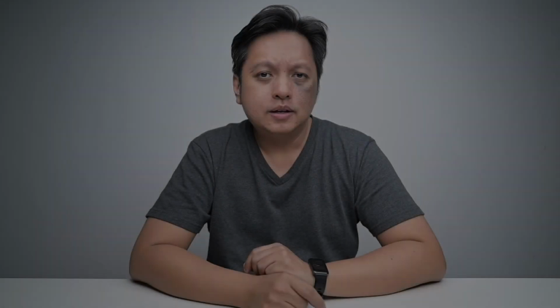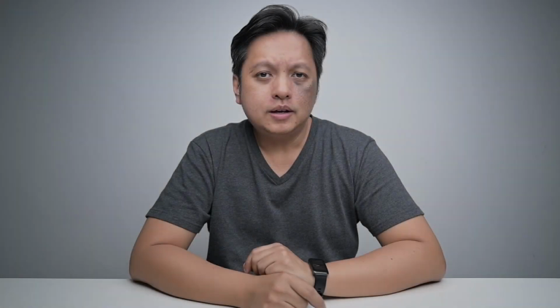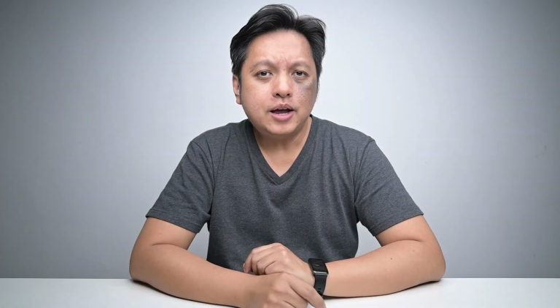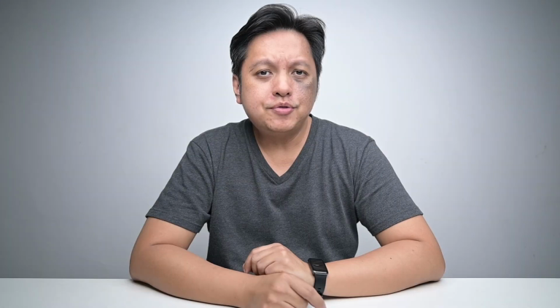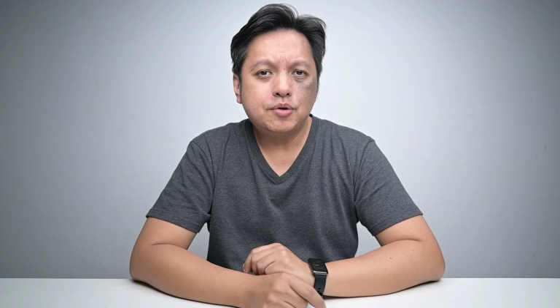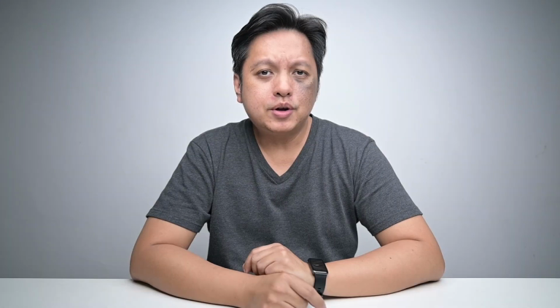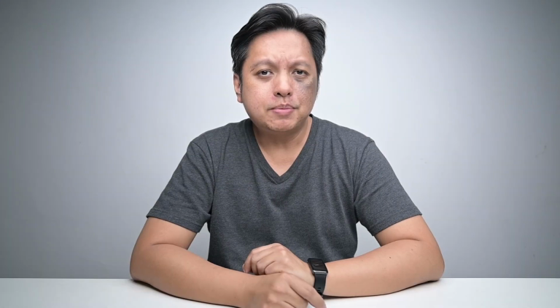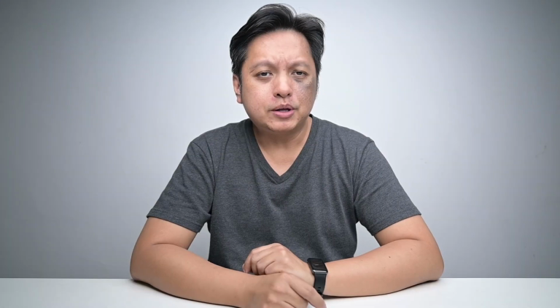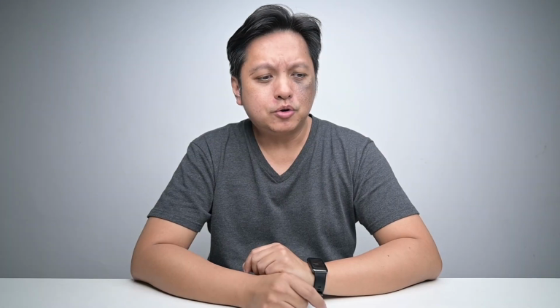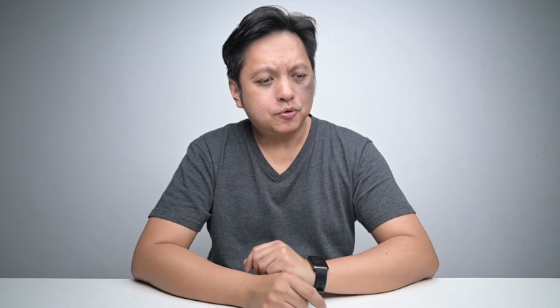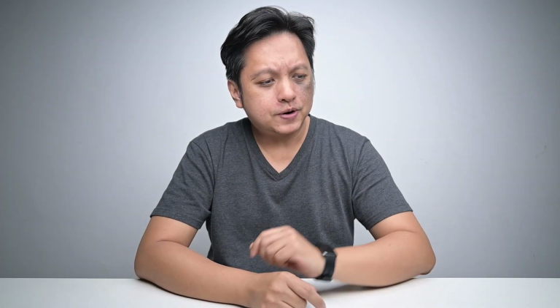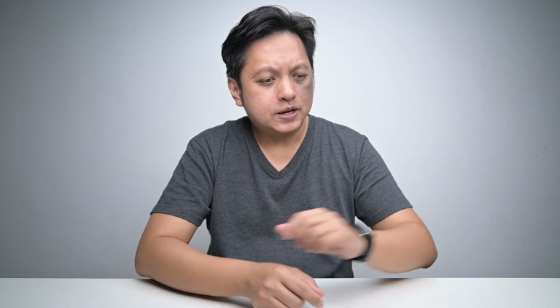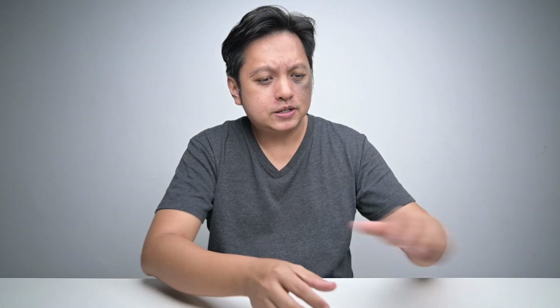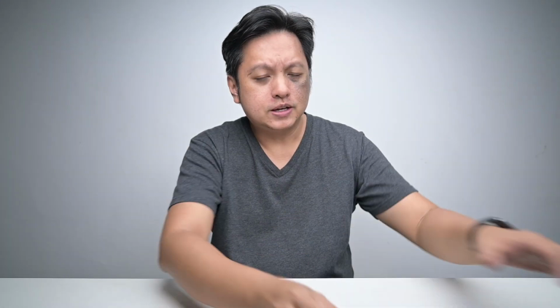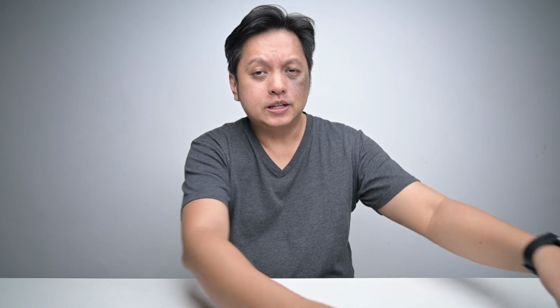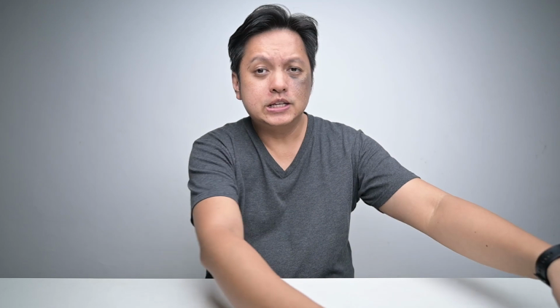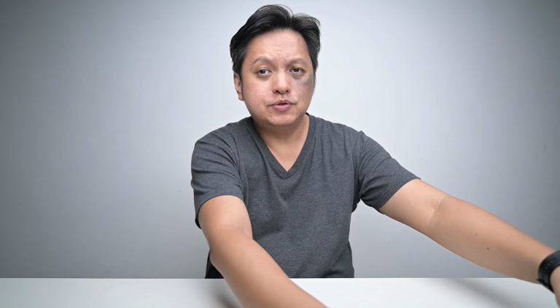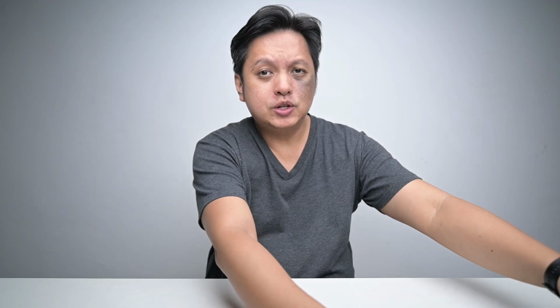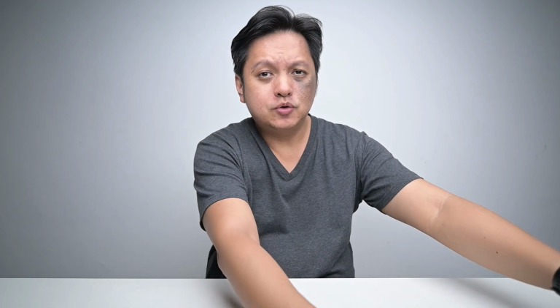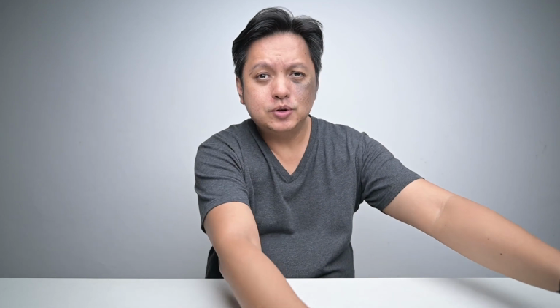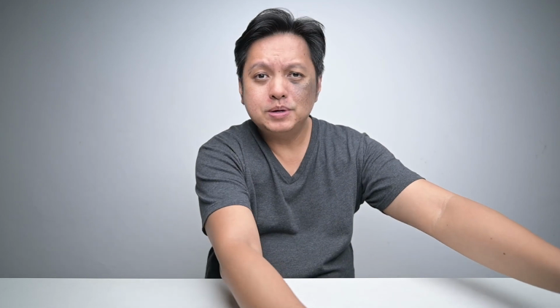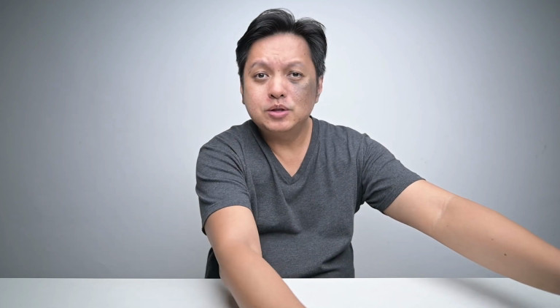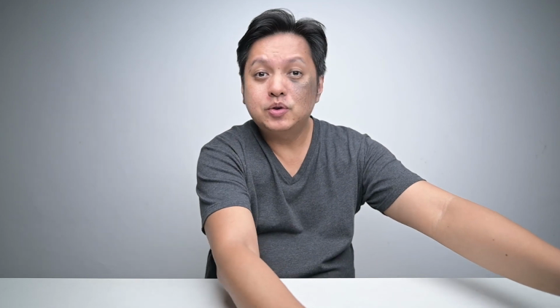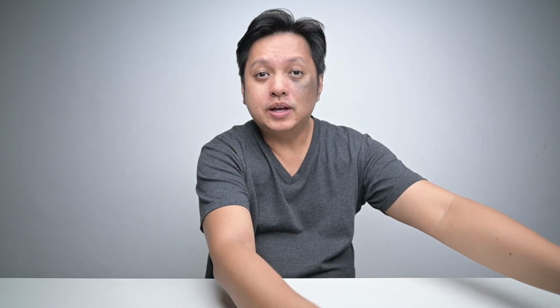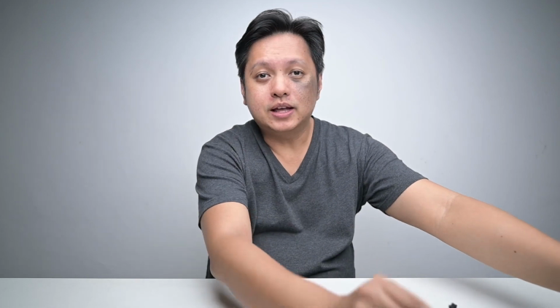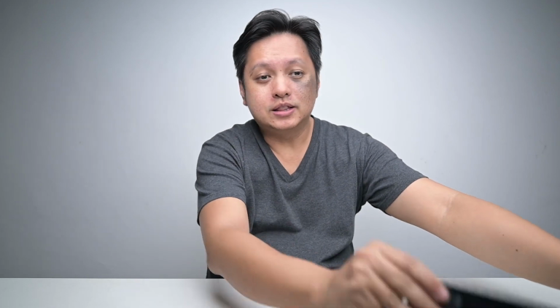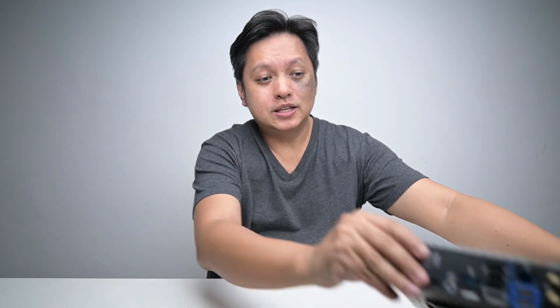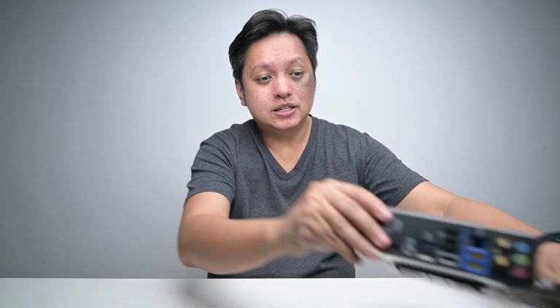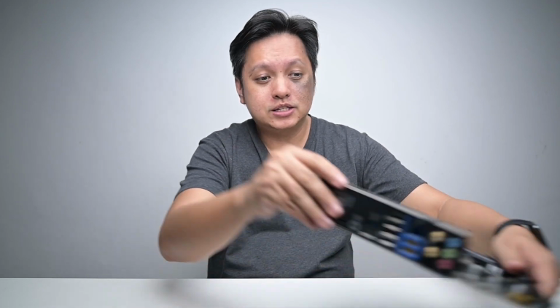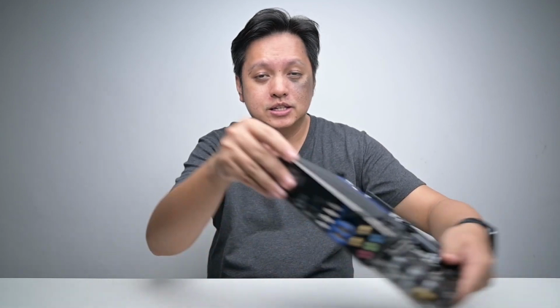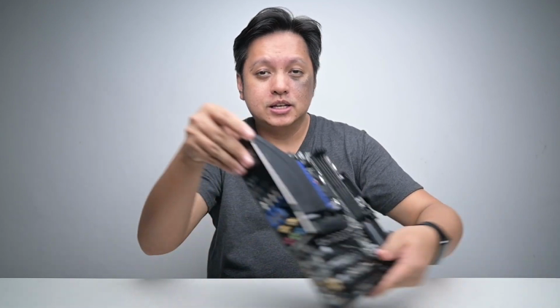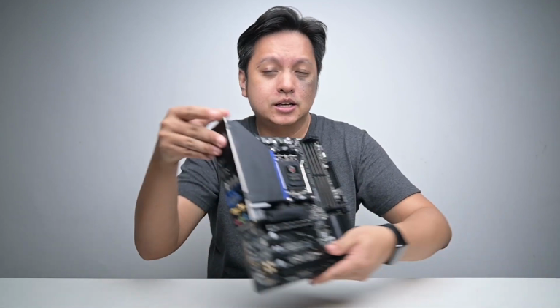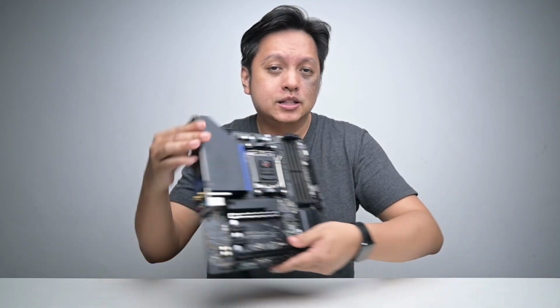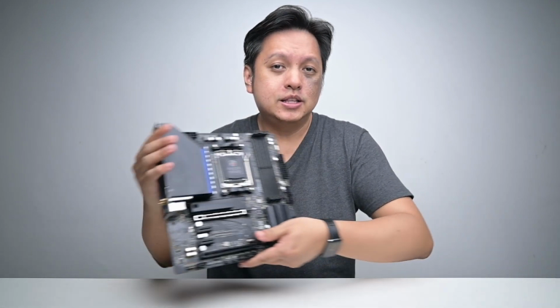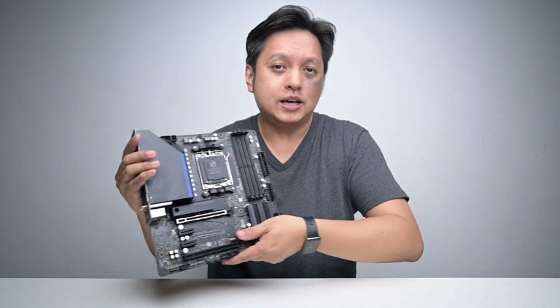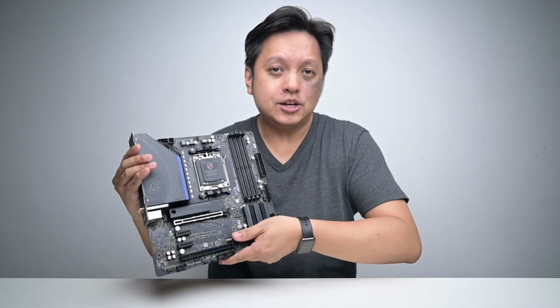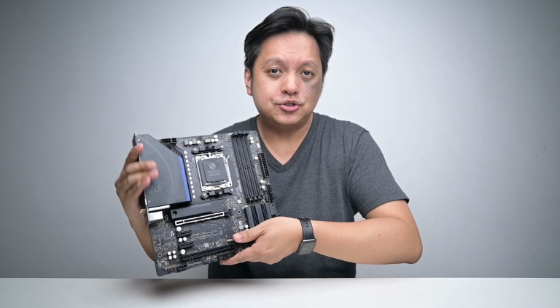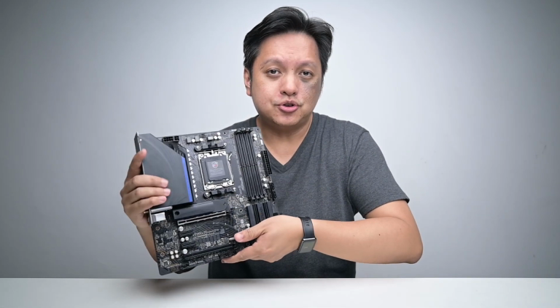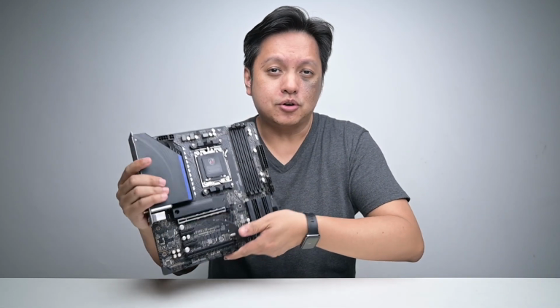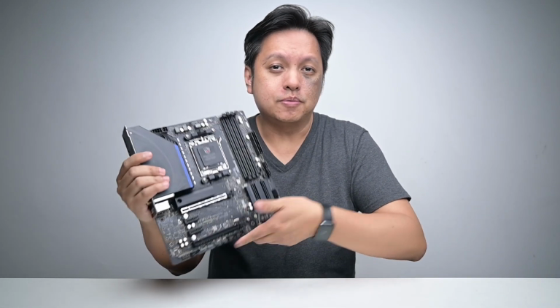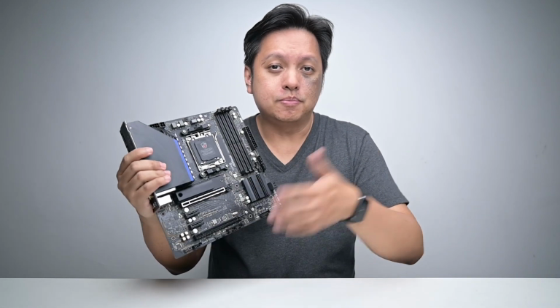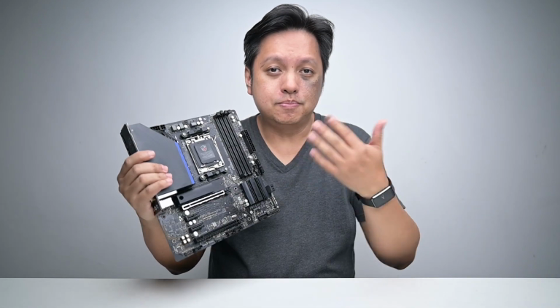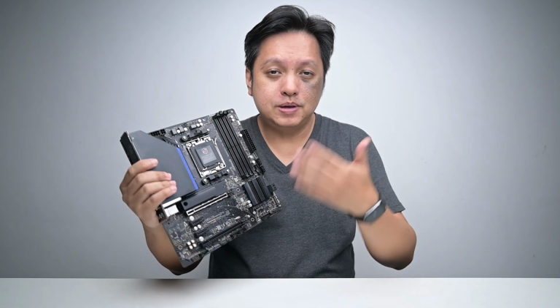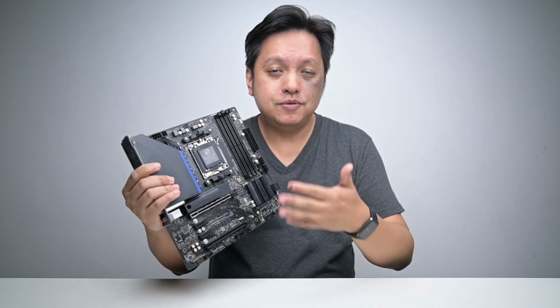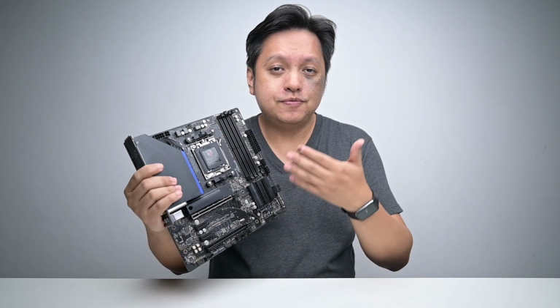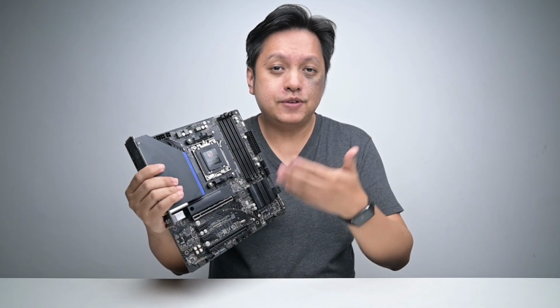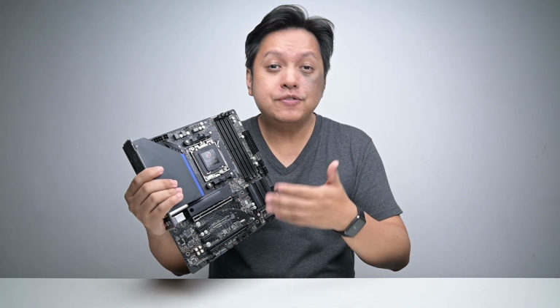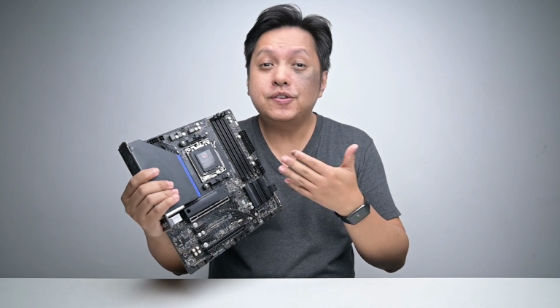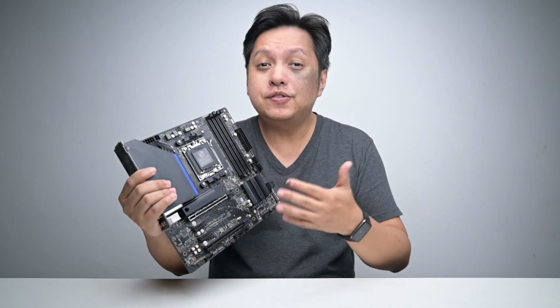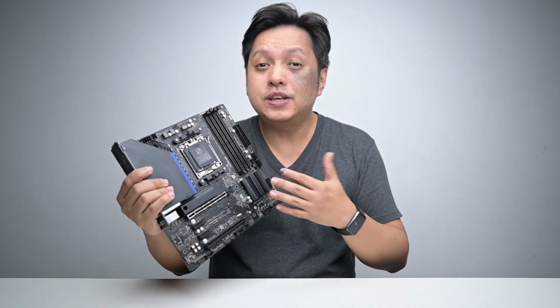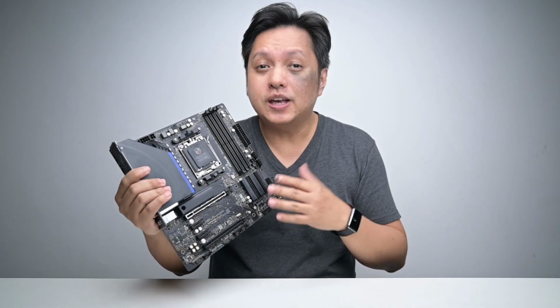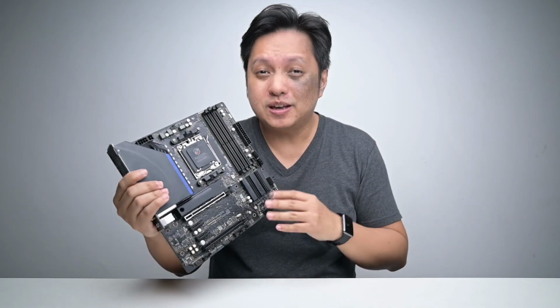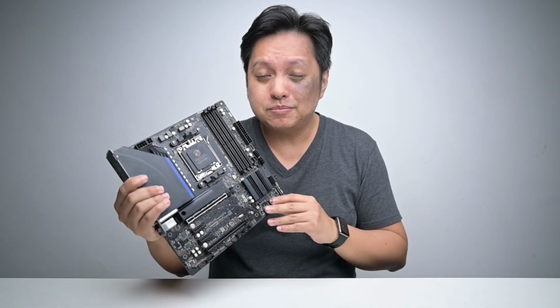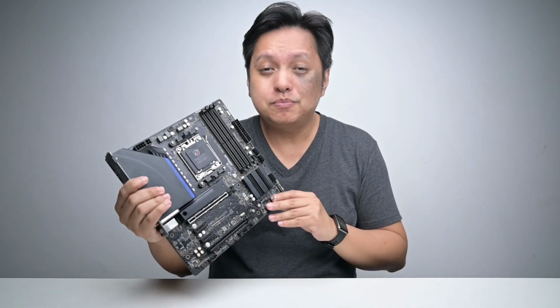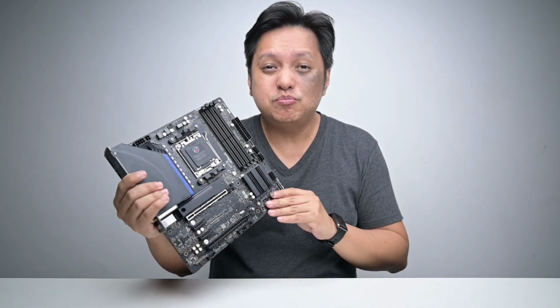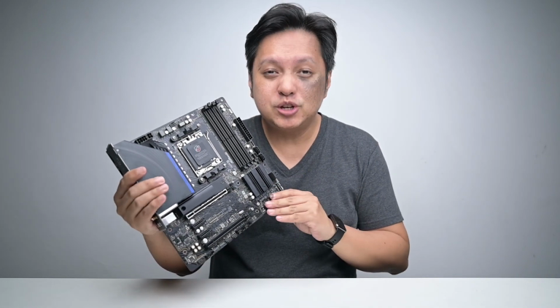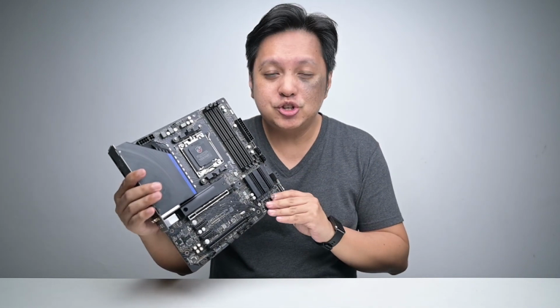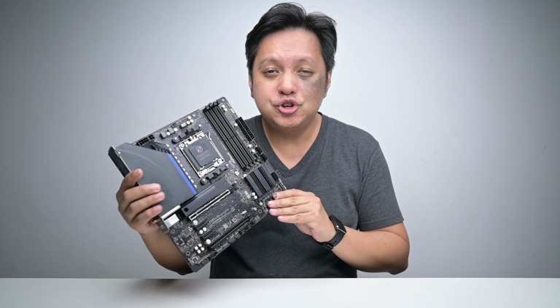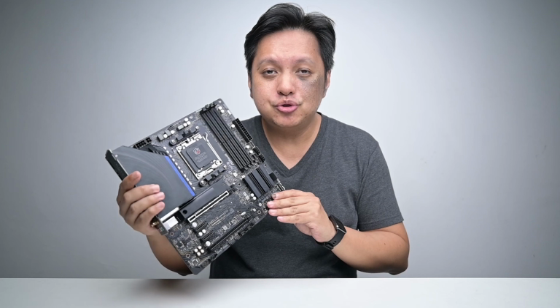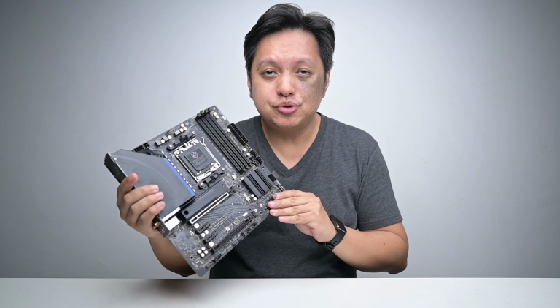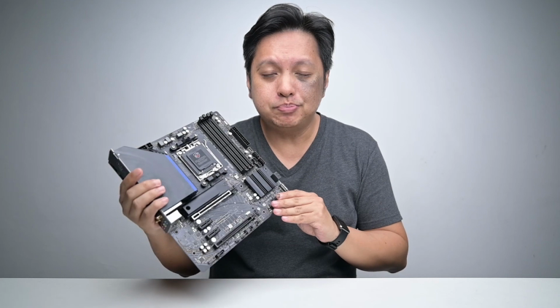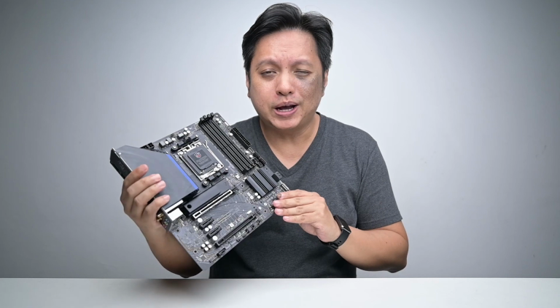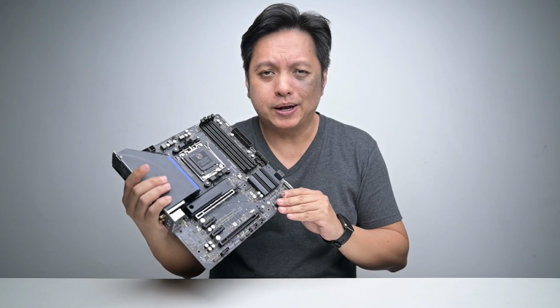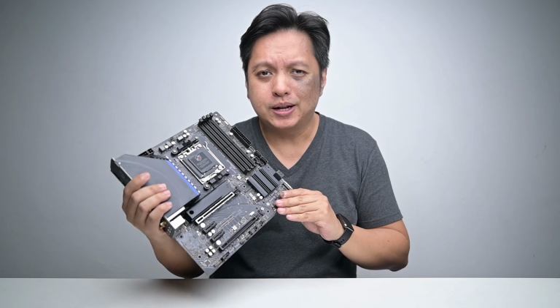Hi everyone, welcome back to GoldFrys. In this video, we'll be looking at this — the Asrock B650M PG Riptide.